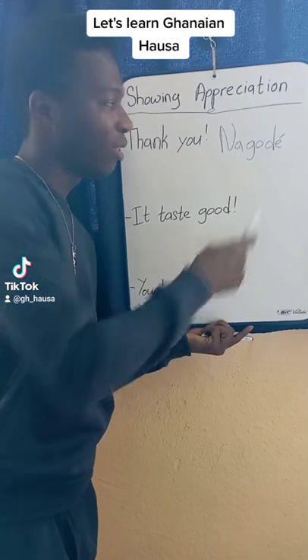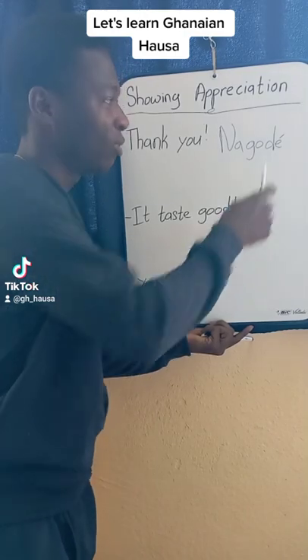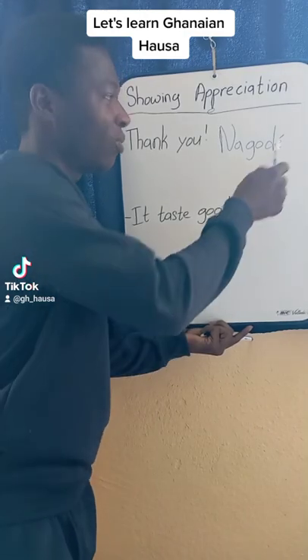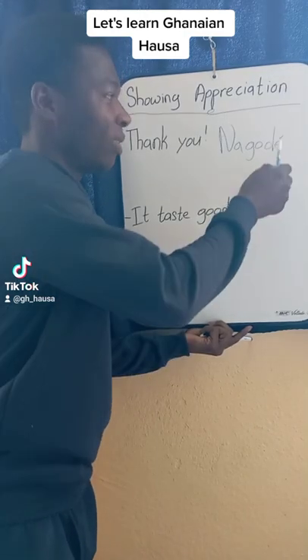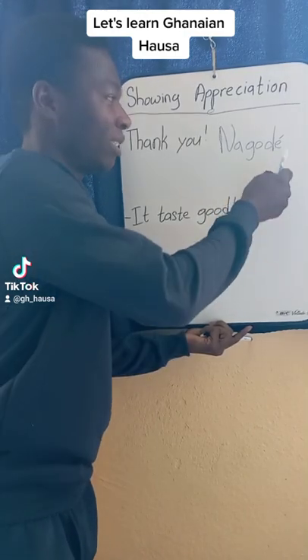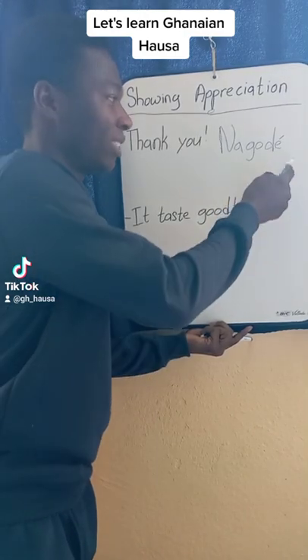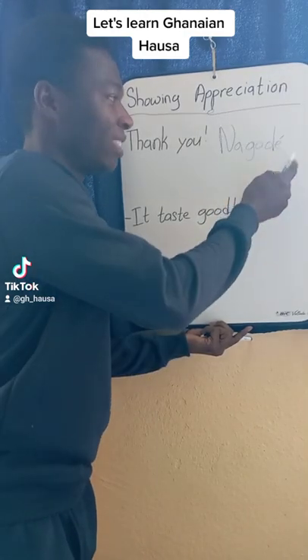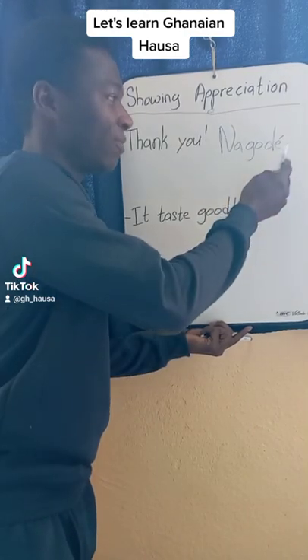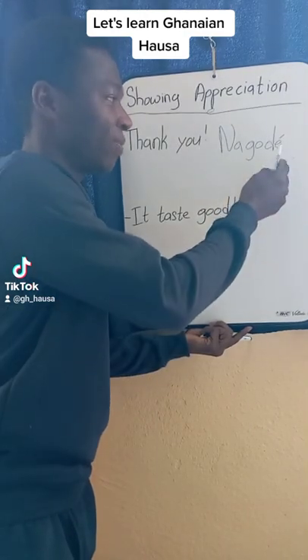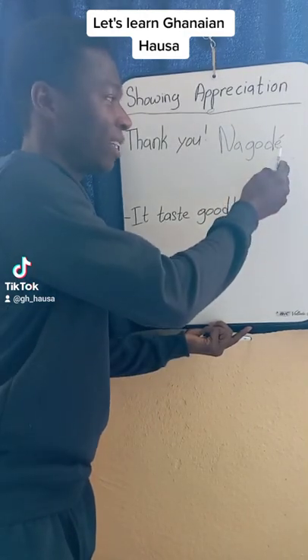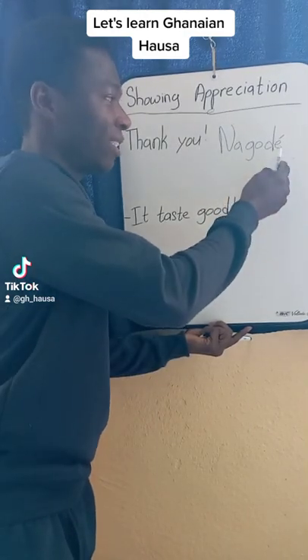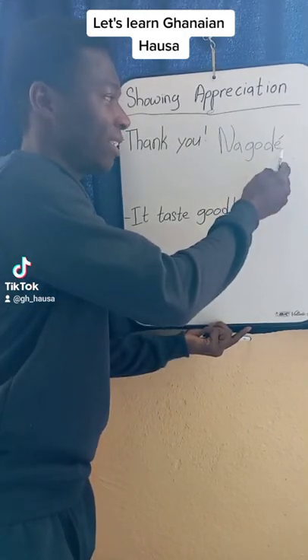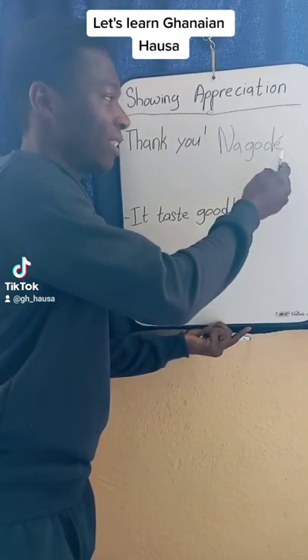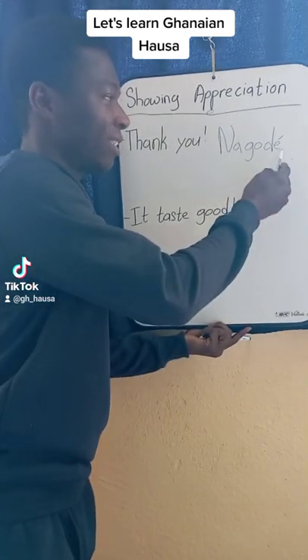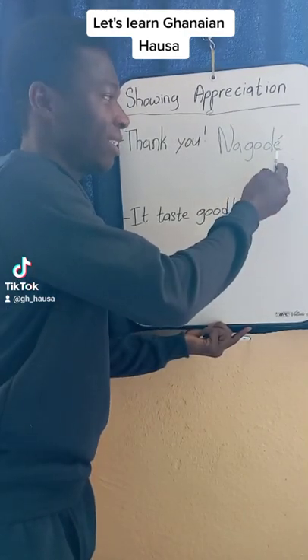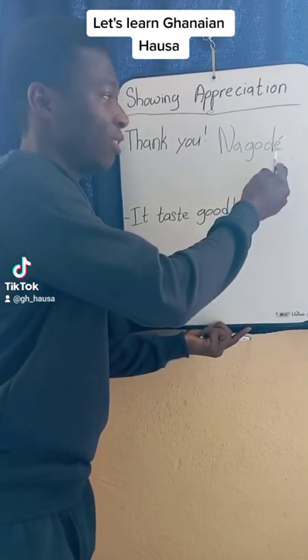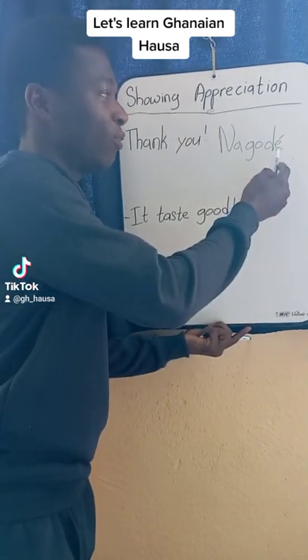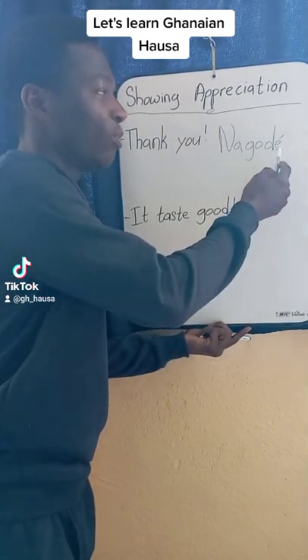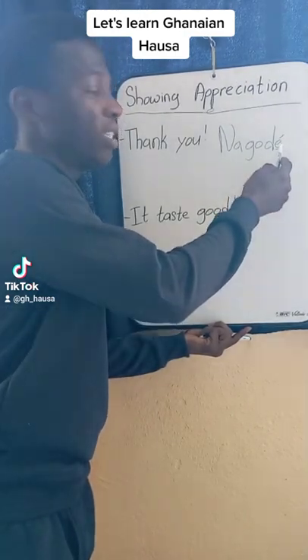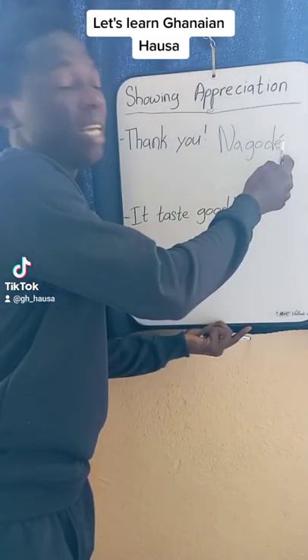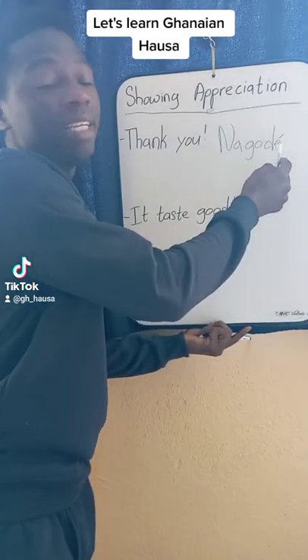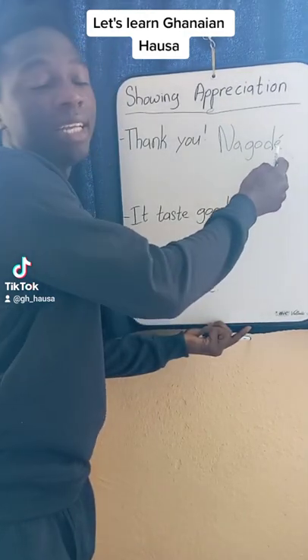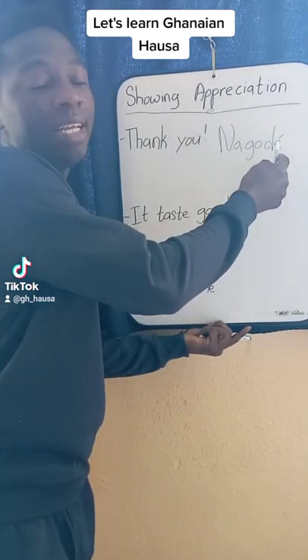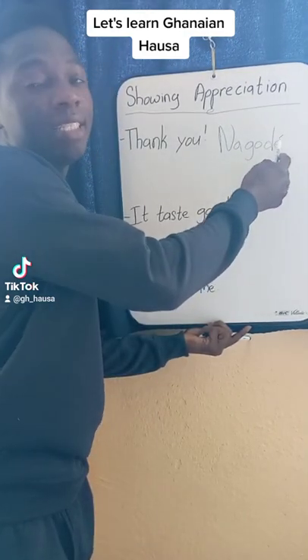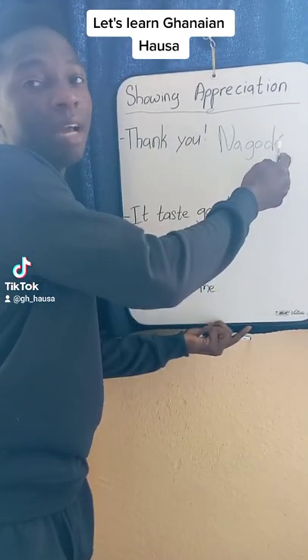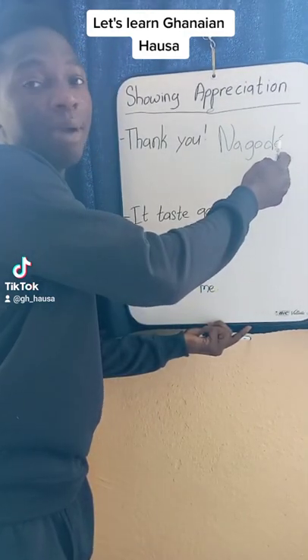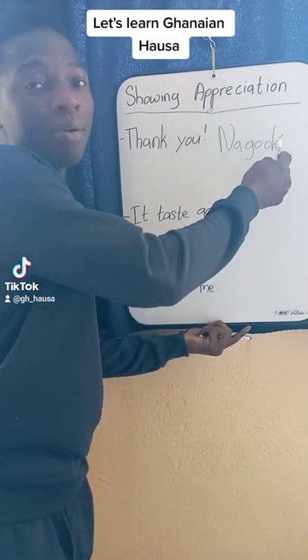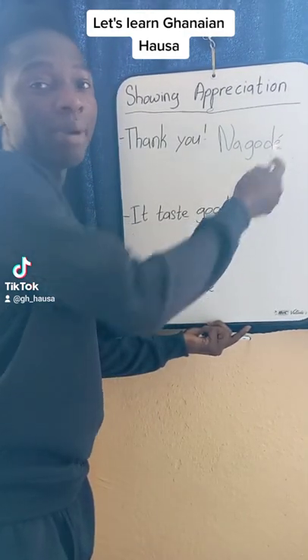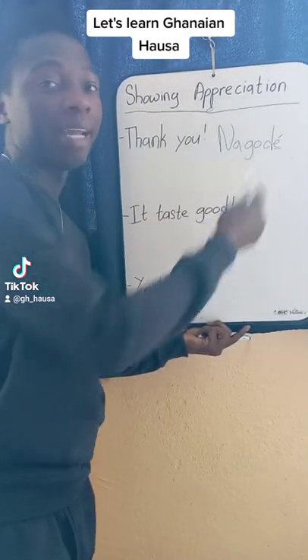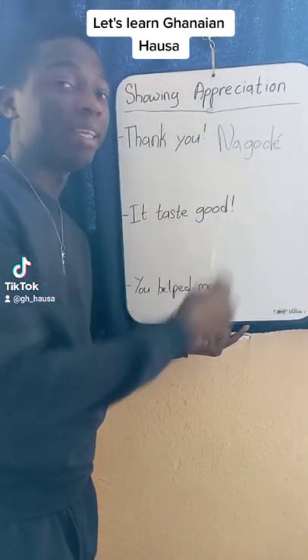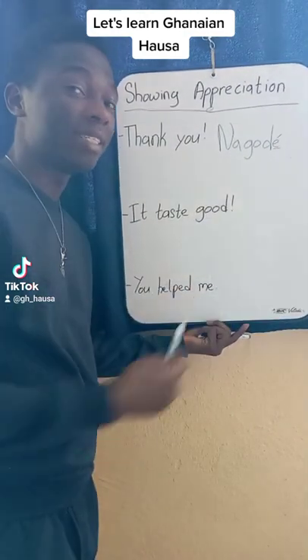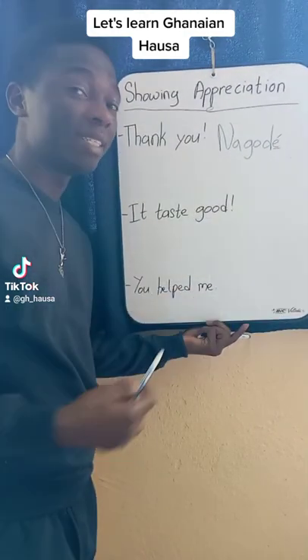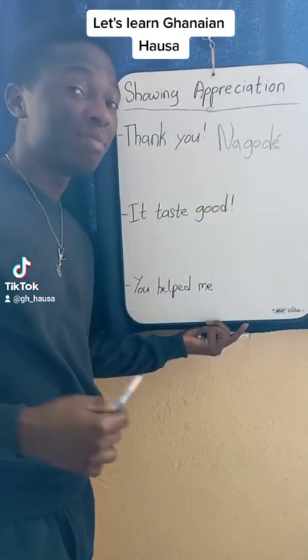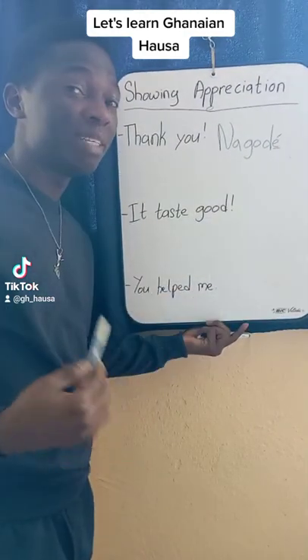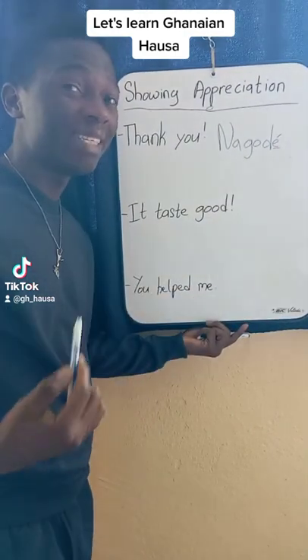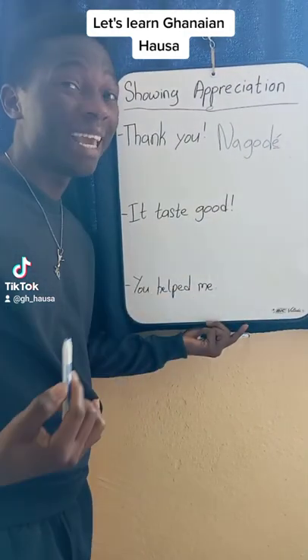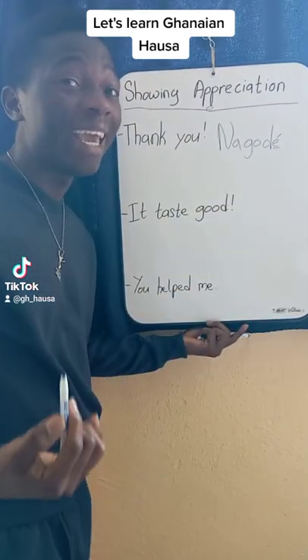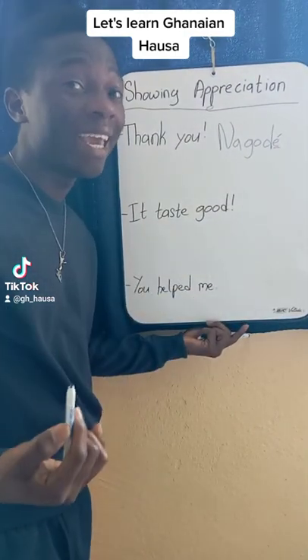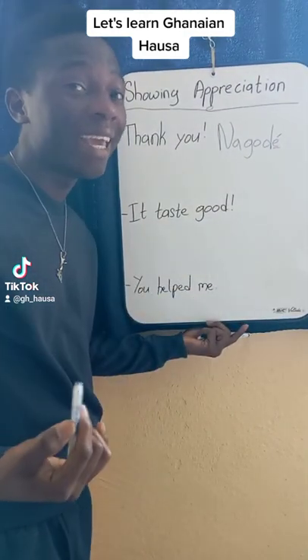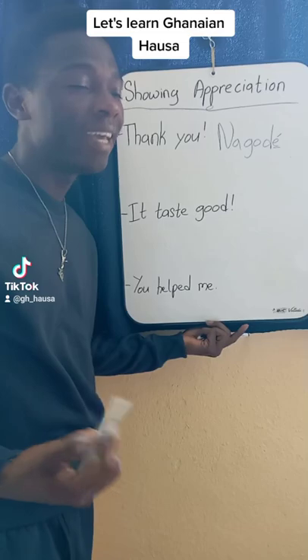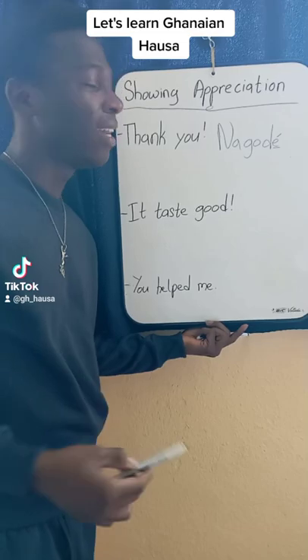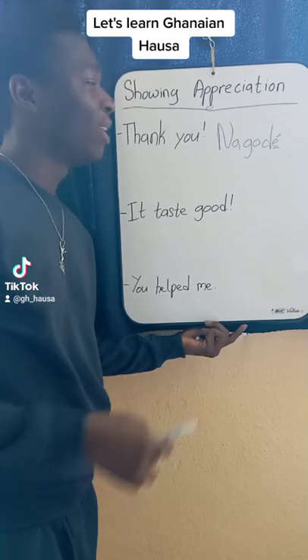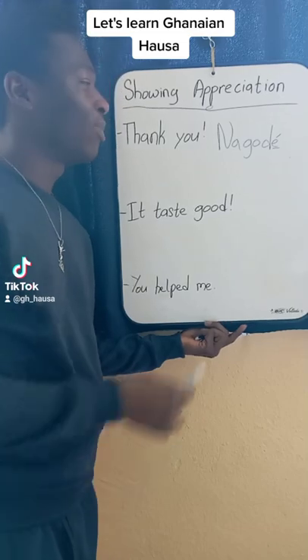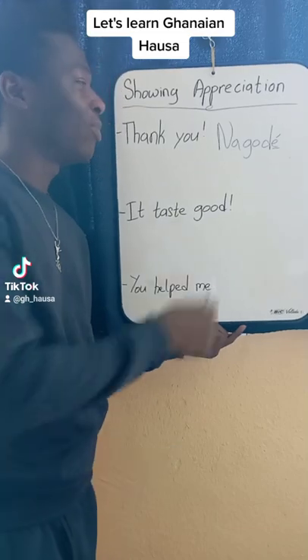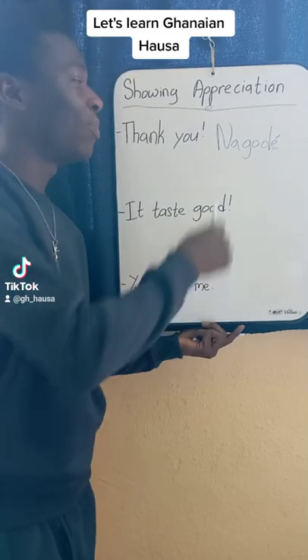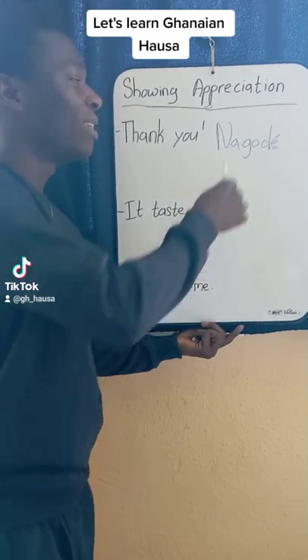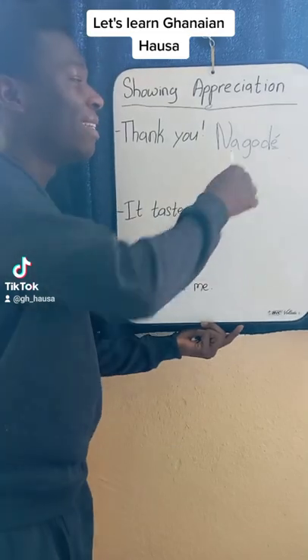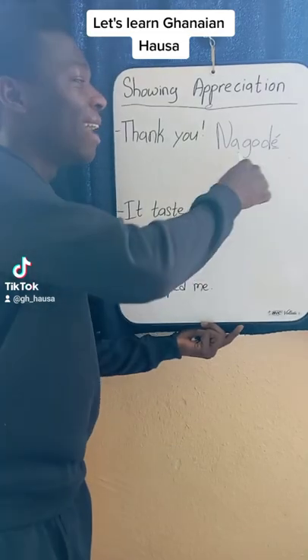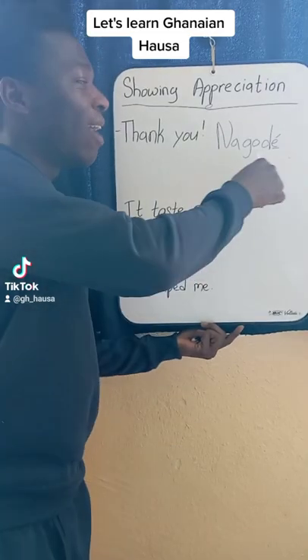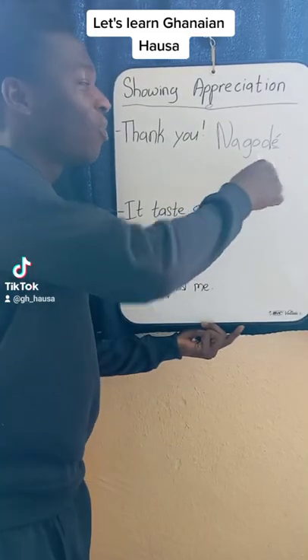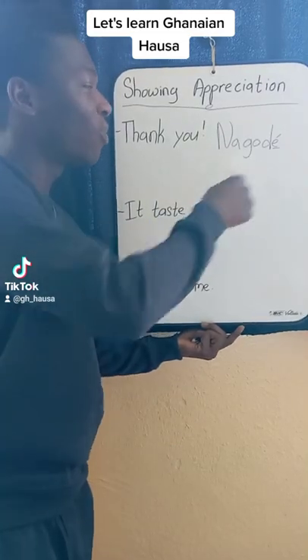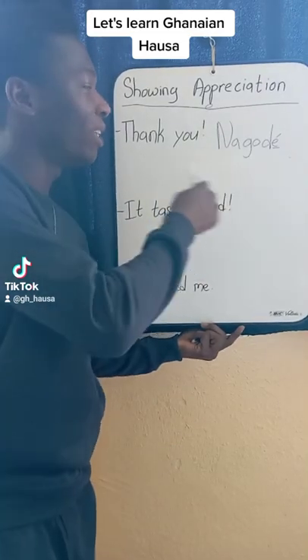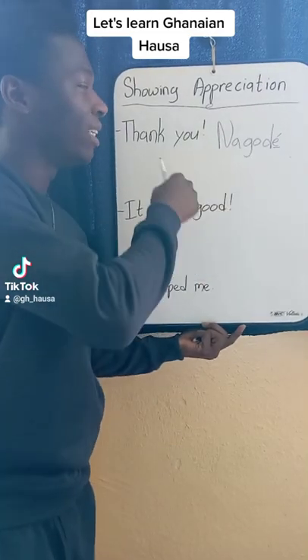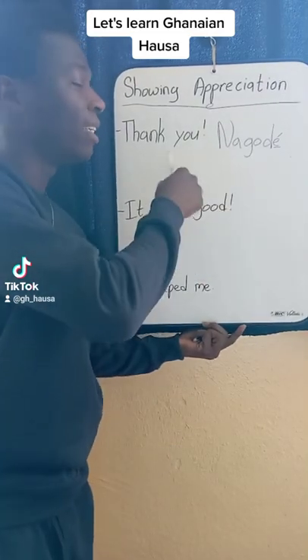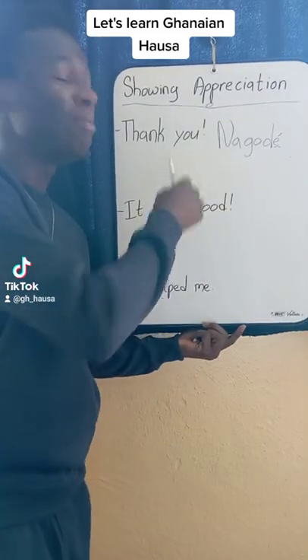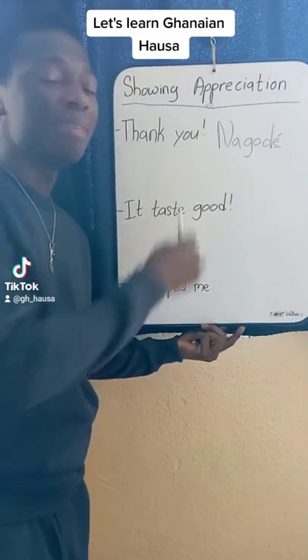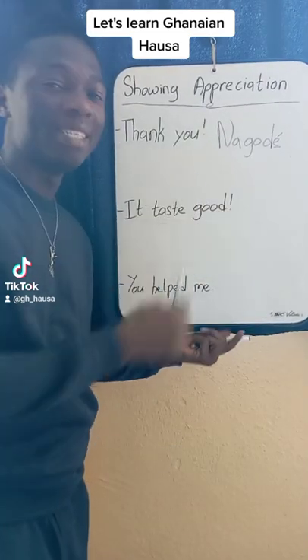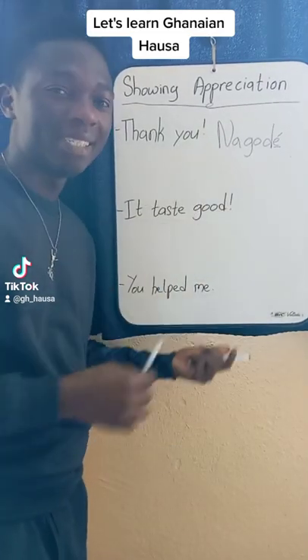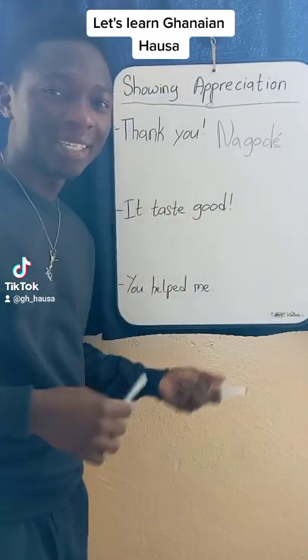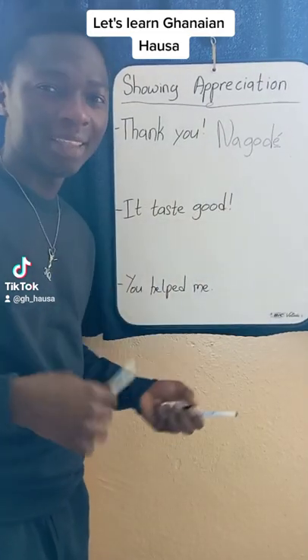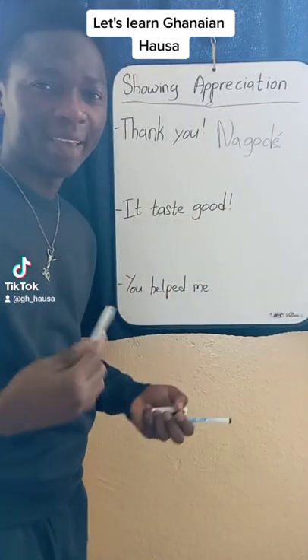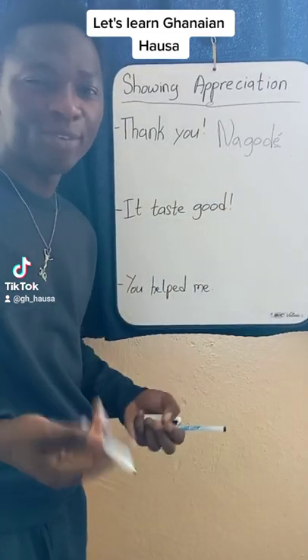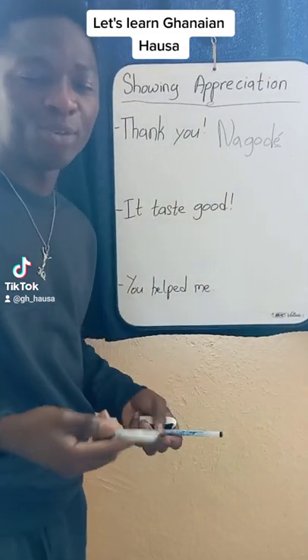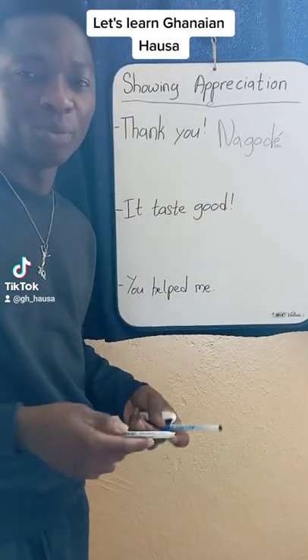So in the phonetics, if you see this accent any time I write it, it means E. So Na-gode means thank you.